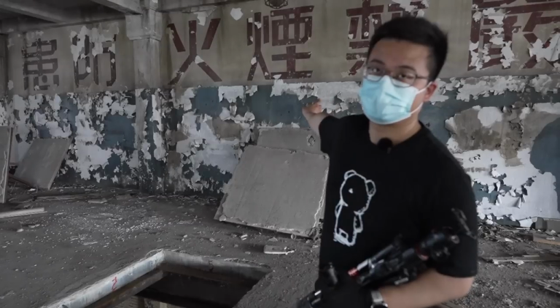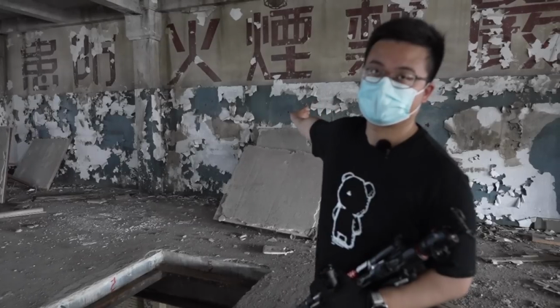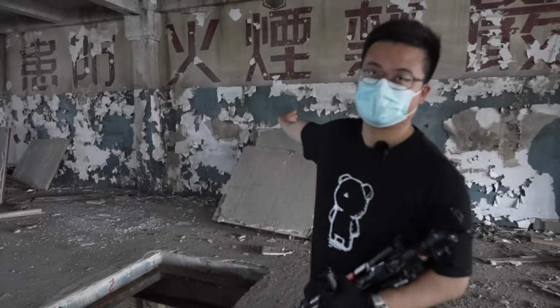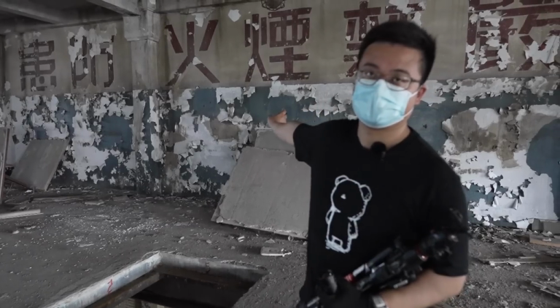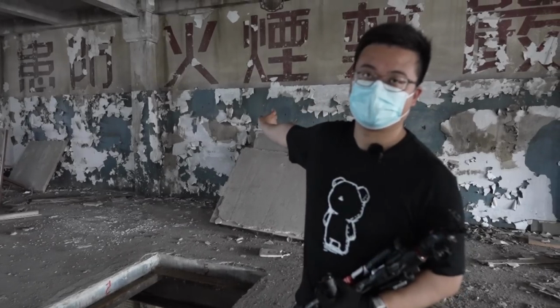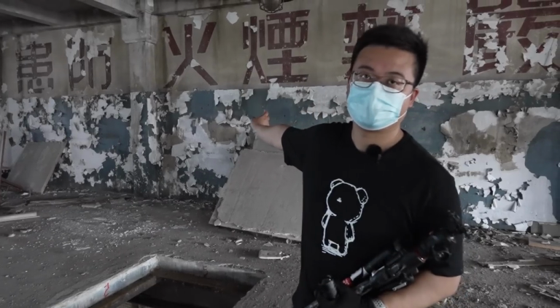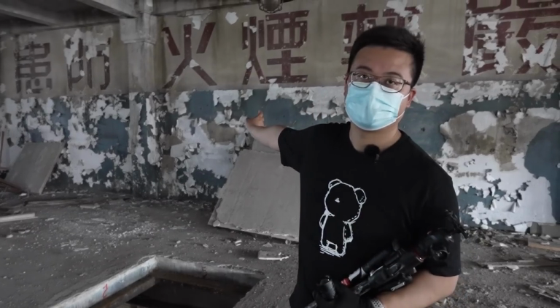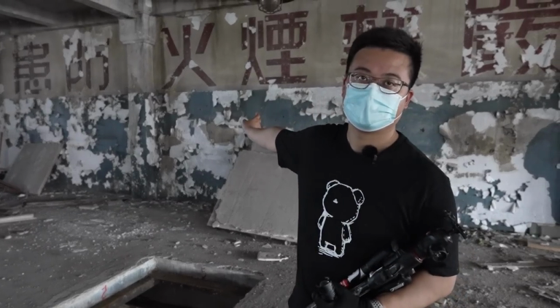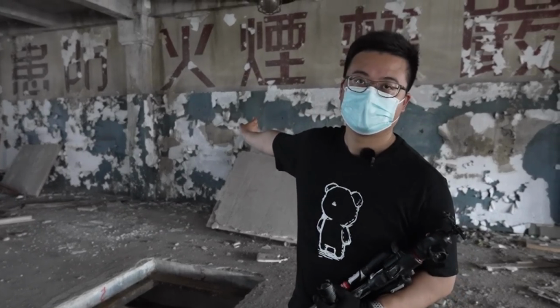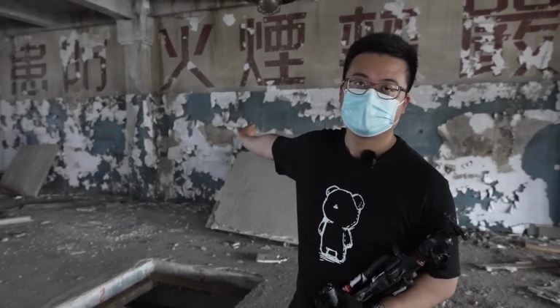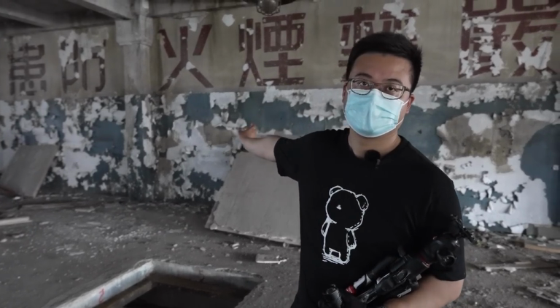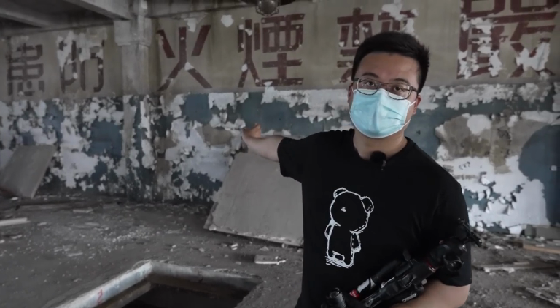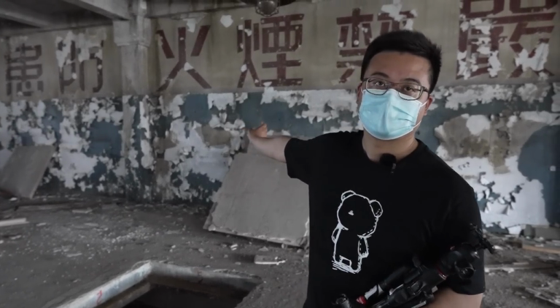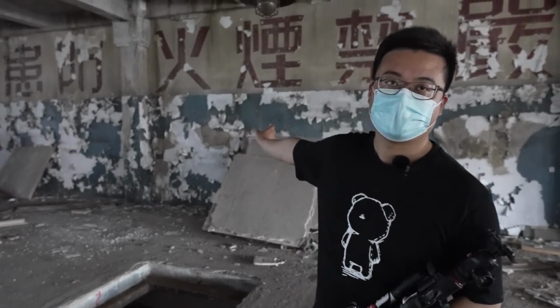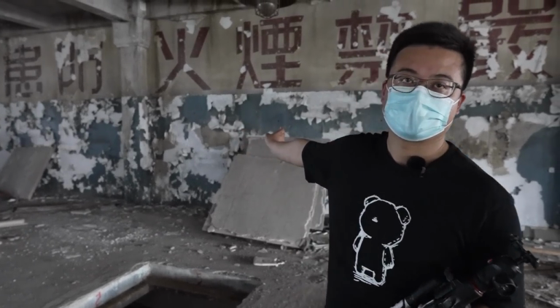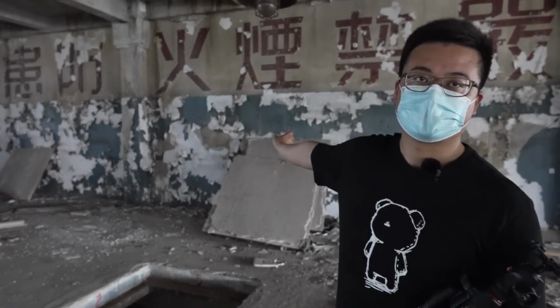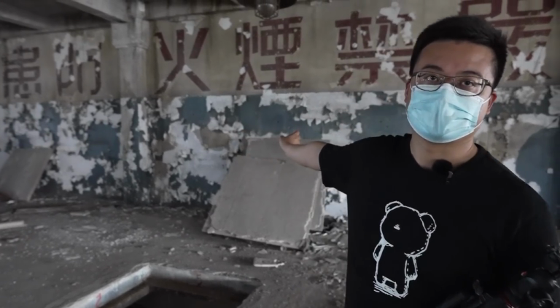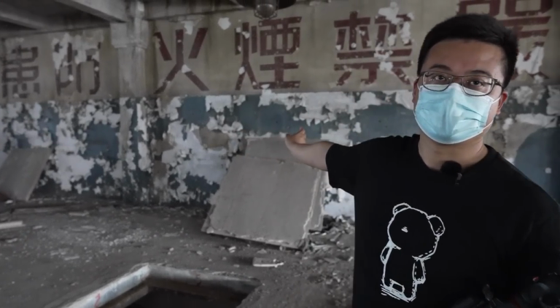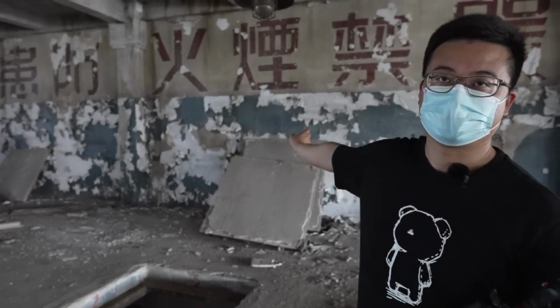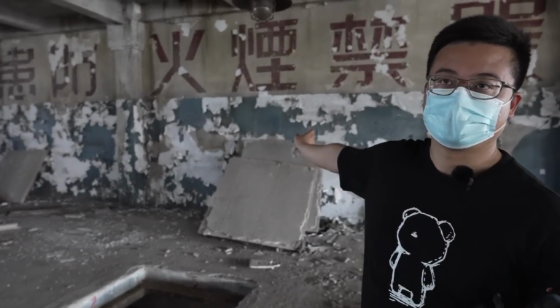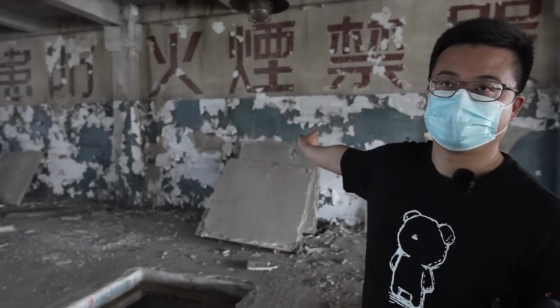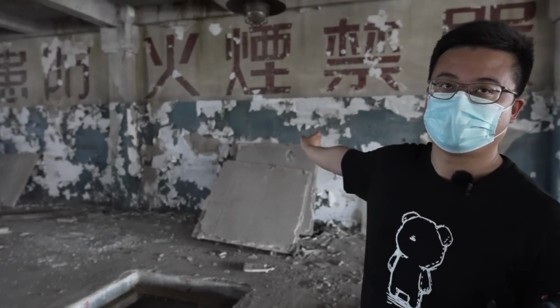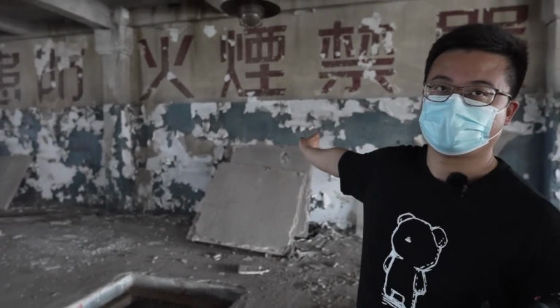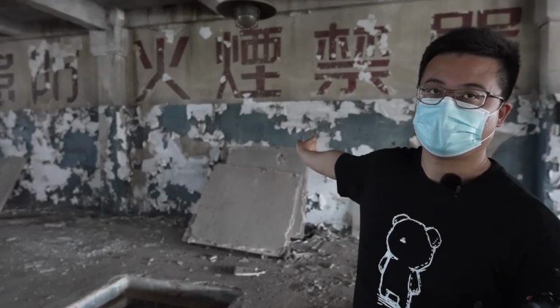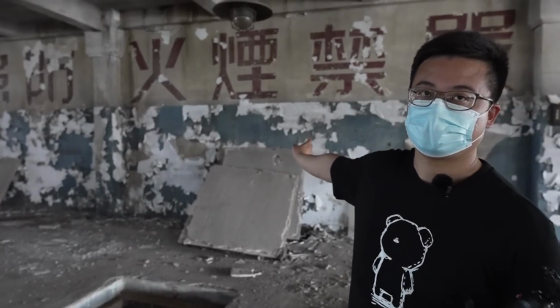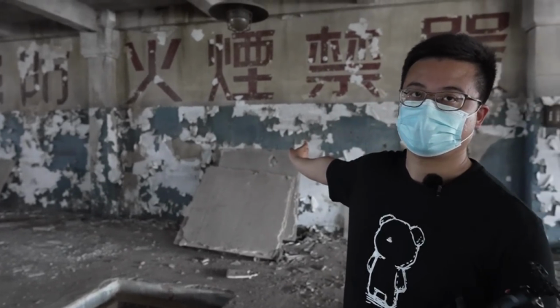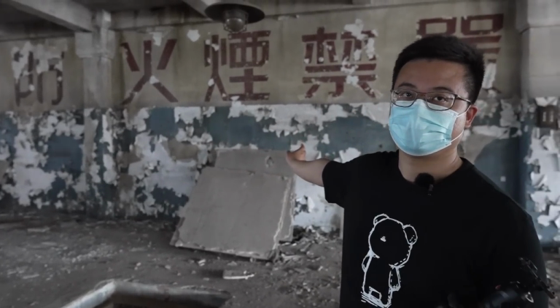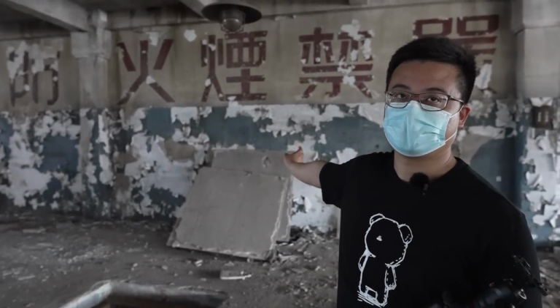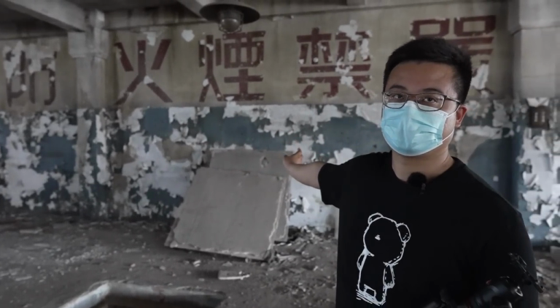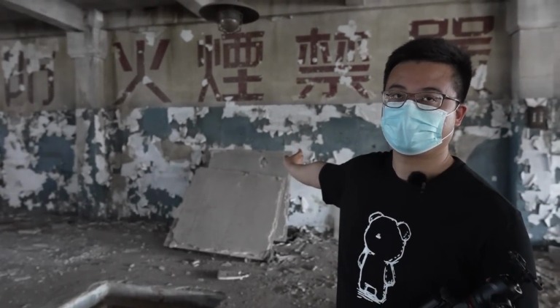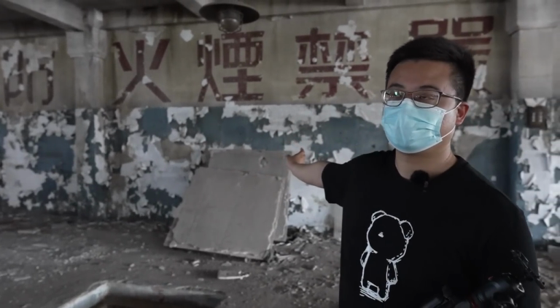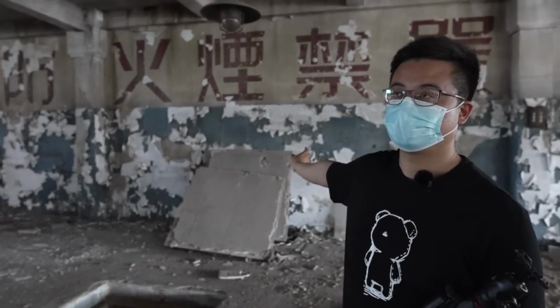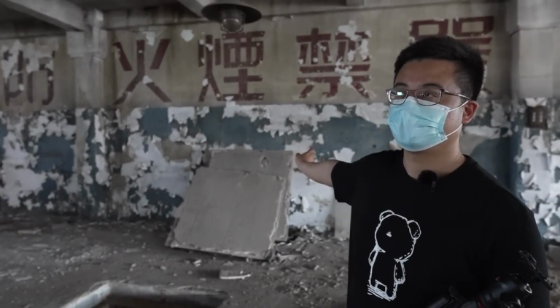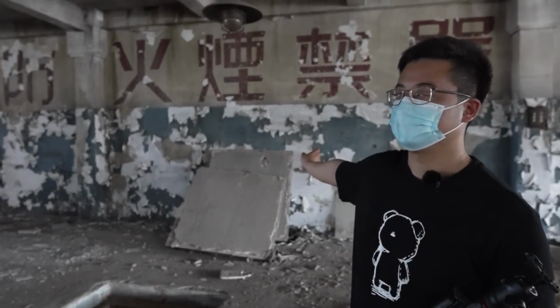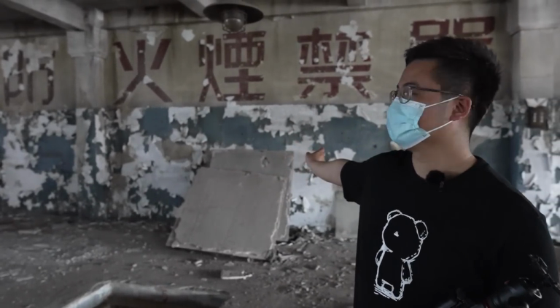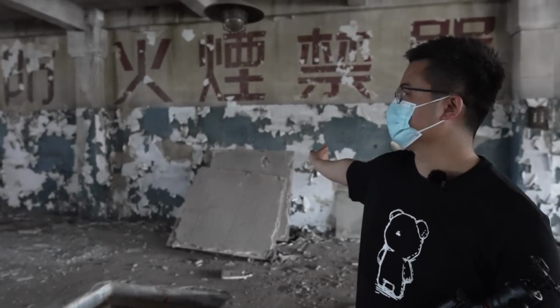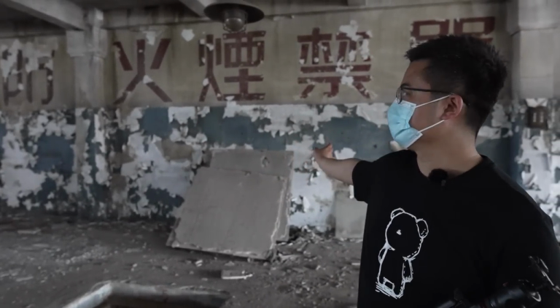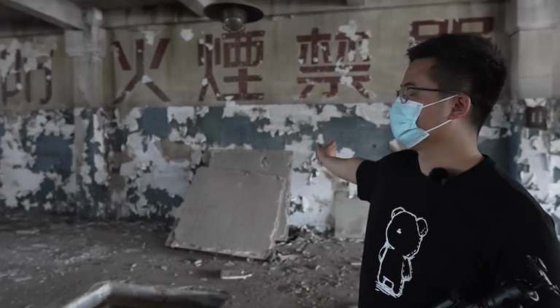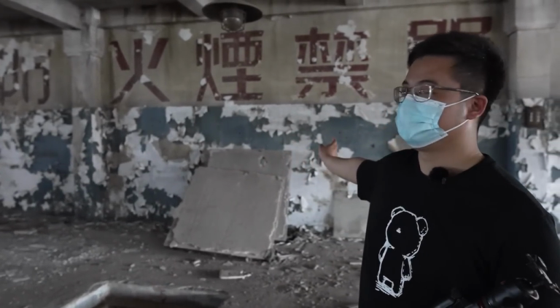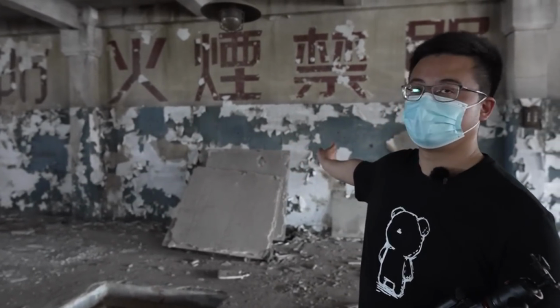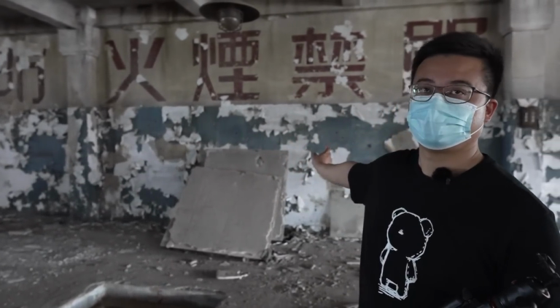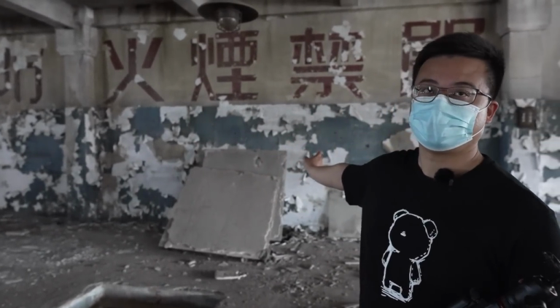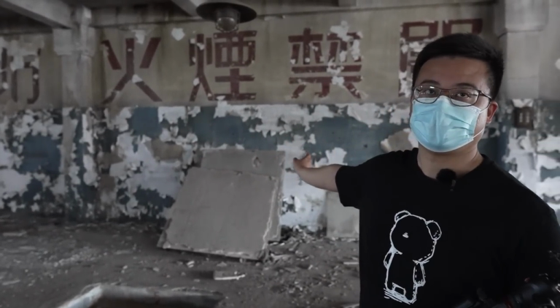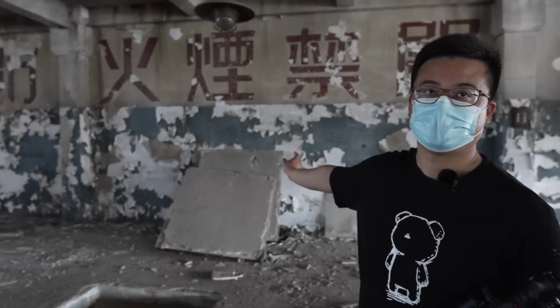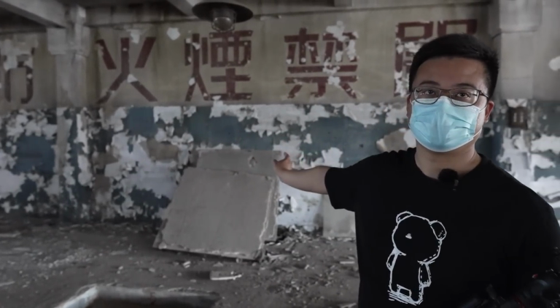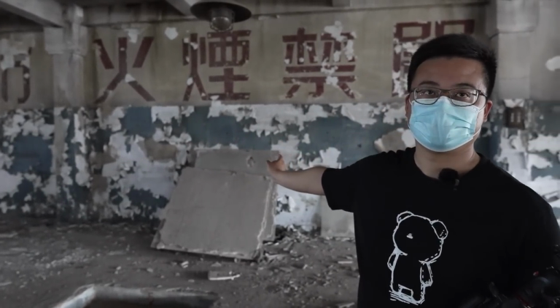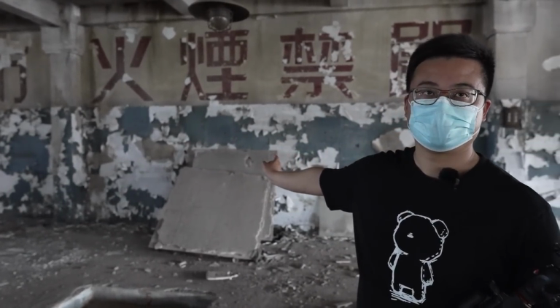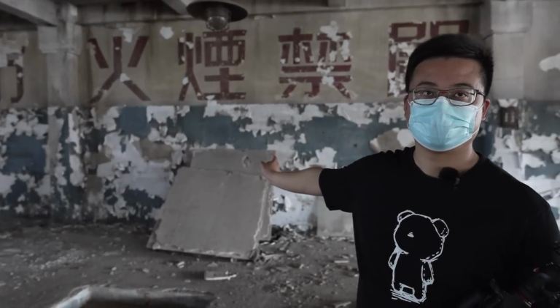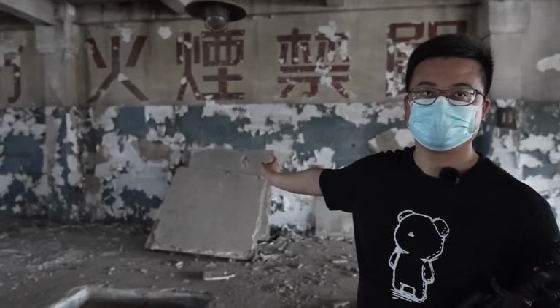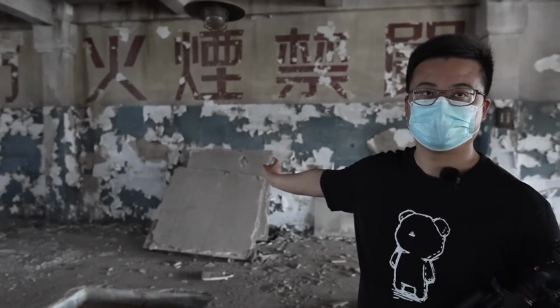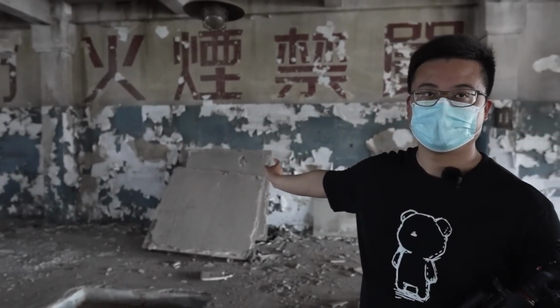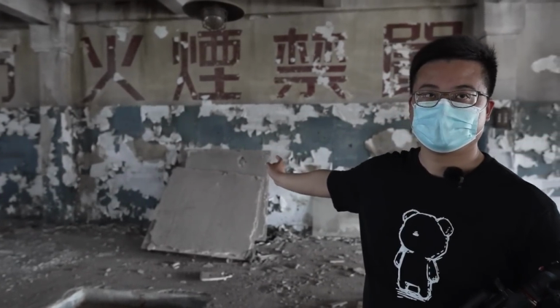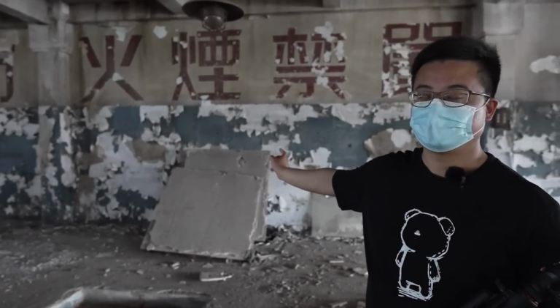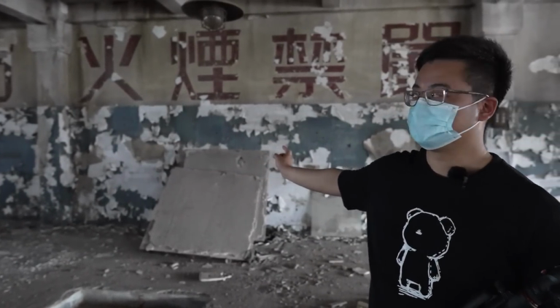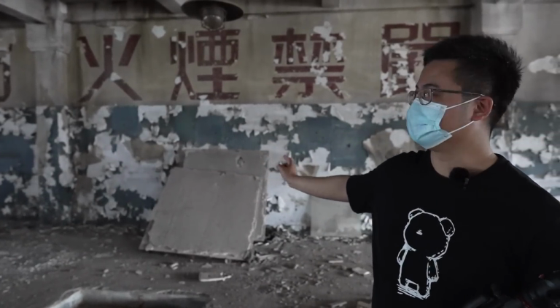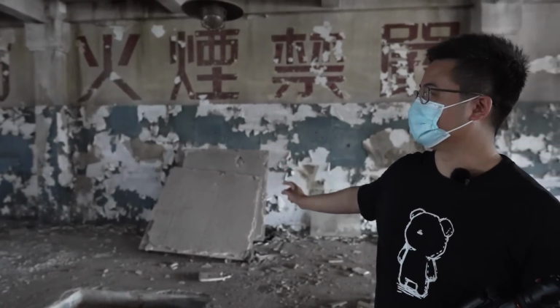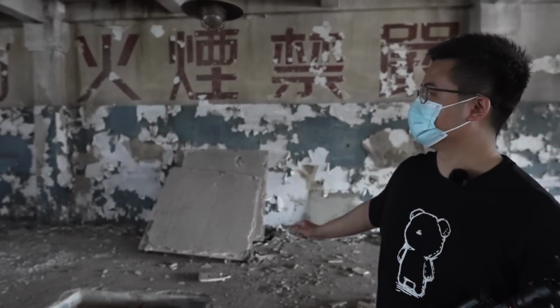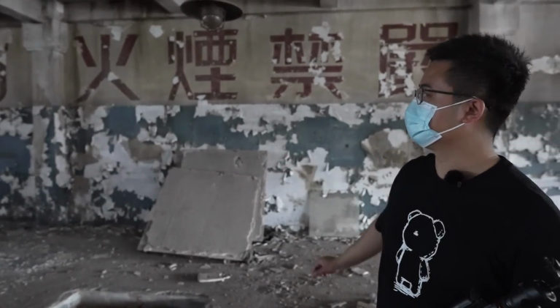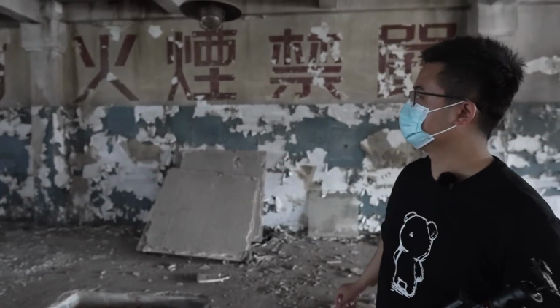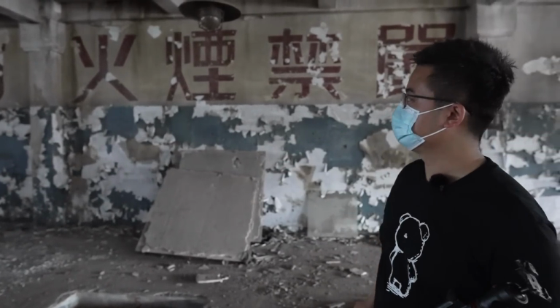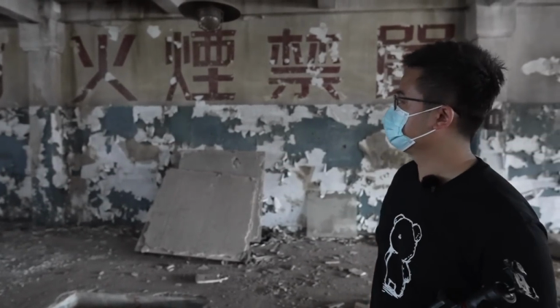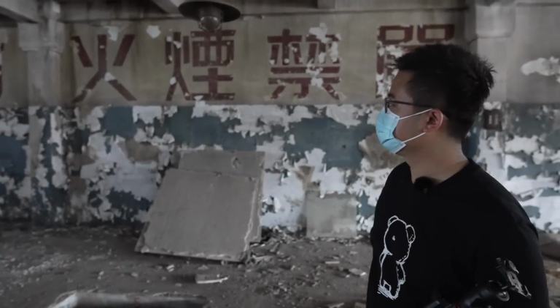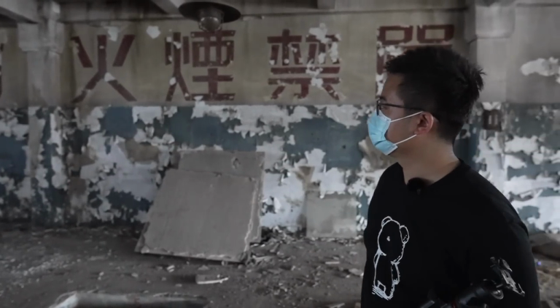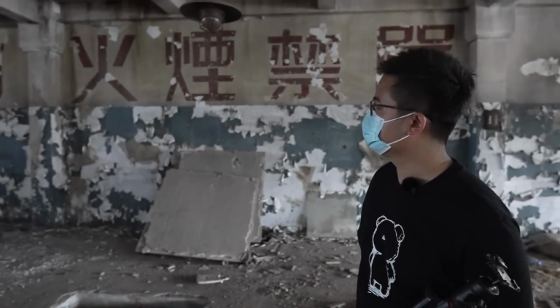Those Chinese characters over there mean 'no fire'. You see it often in factories.